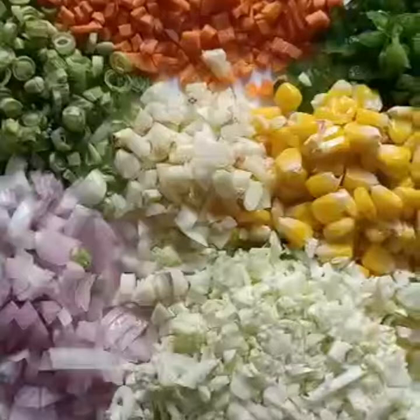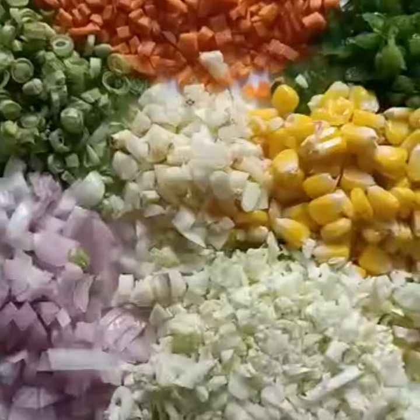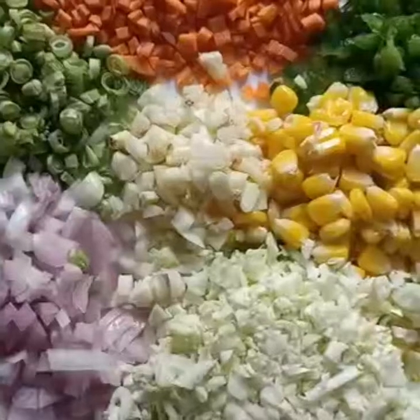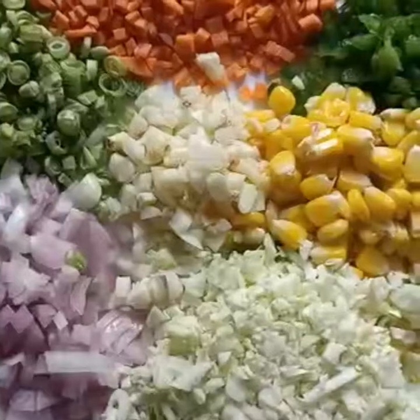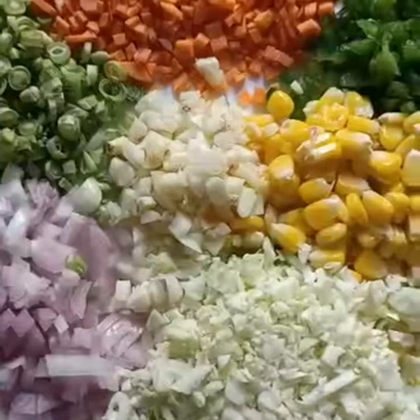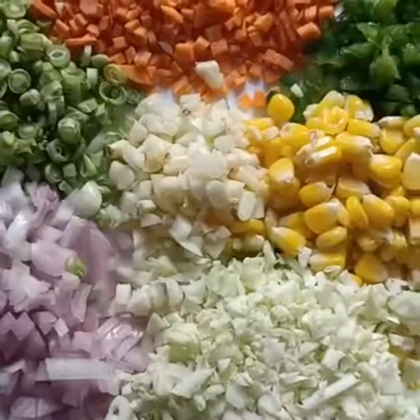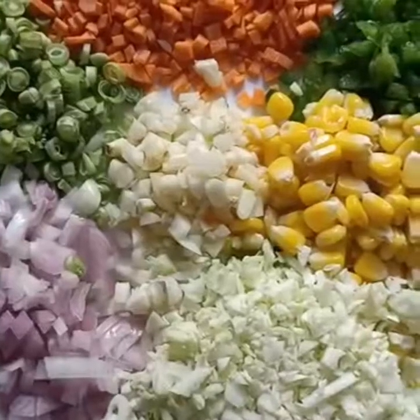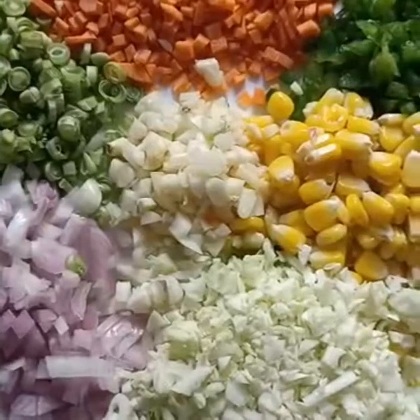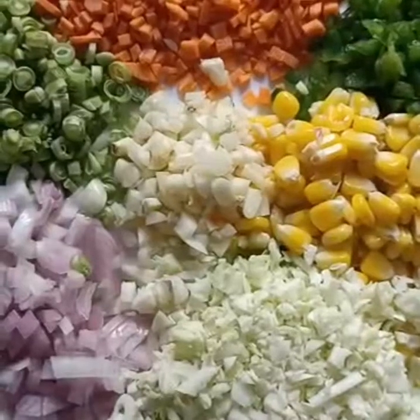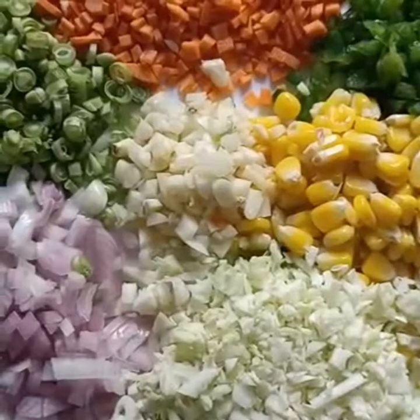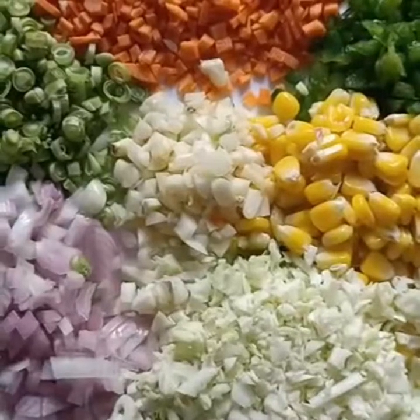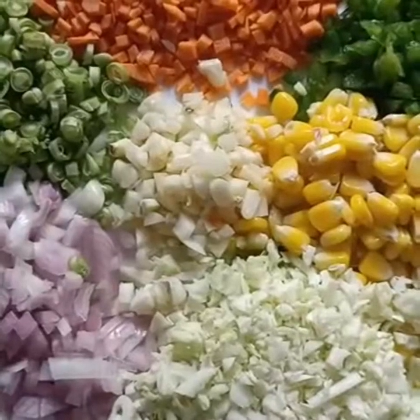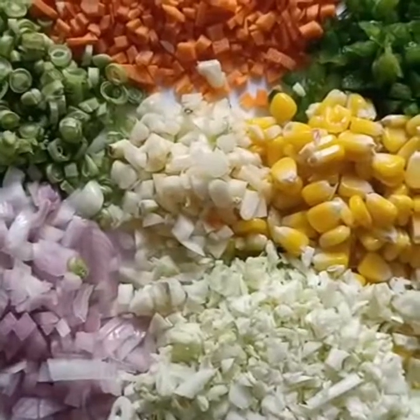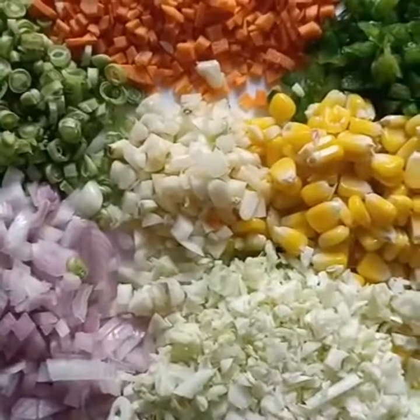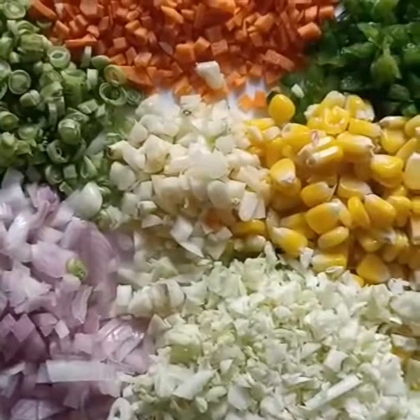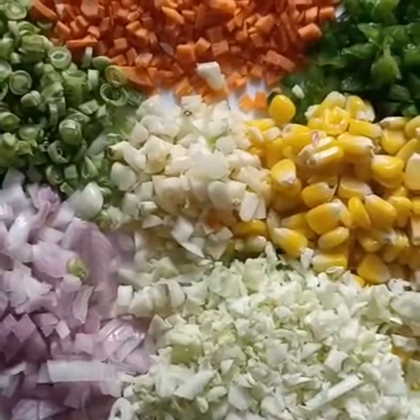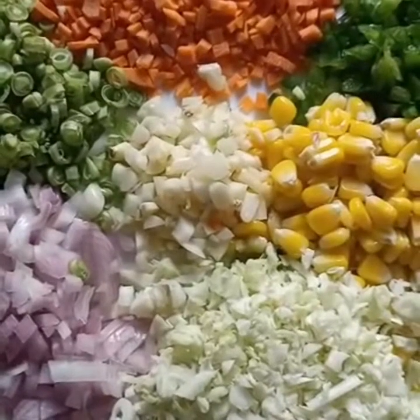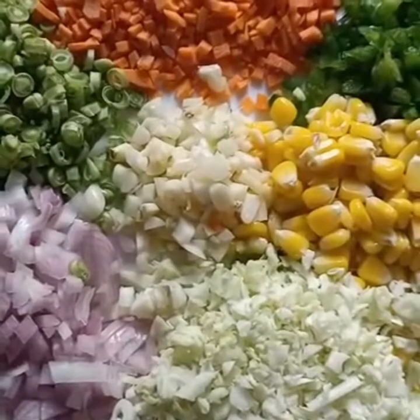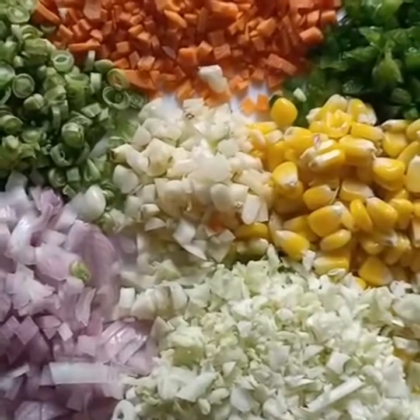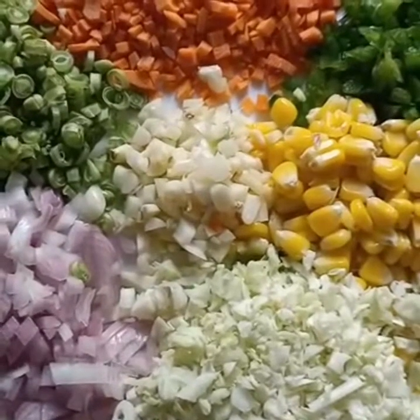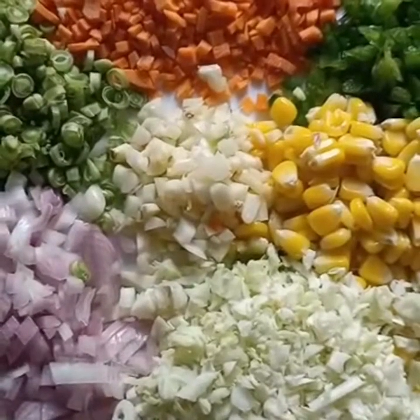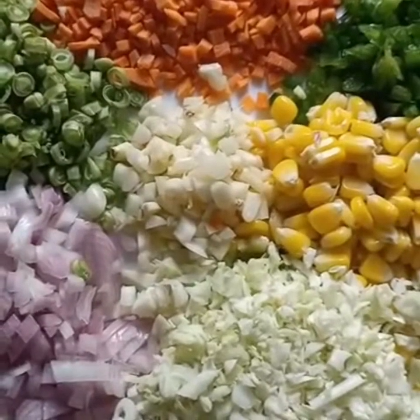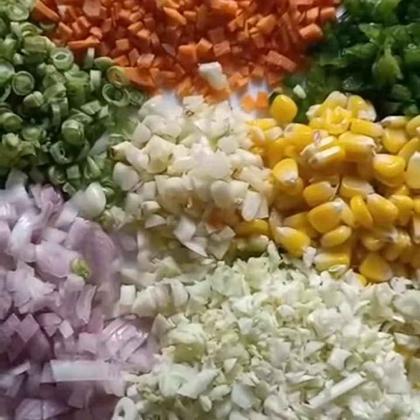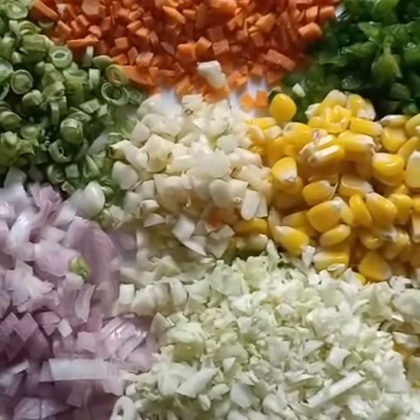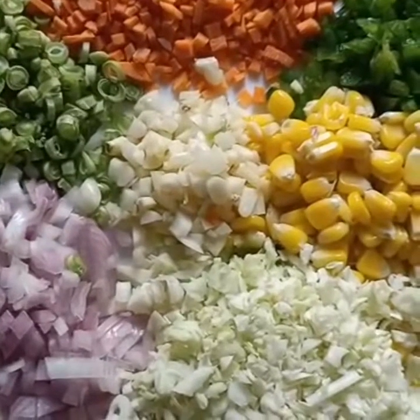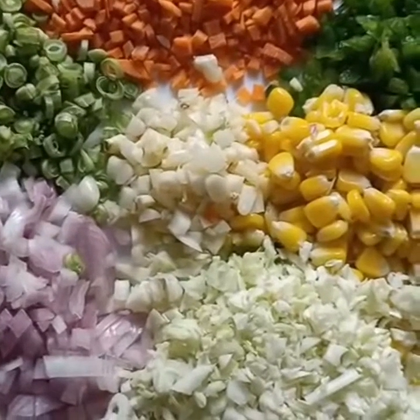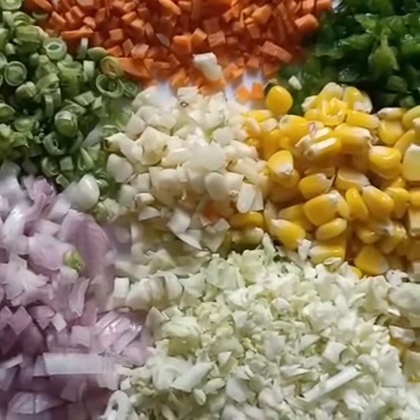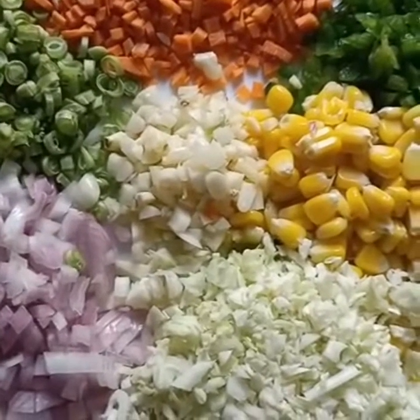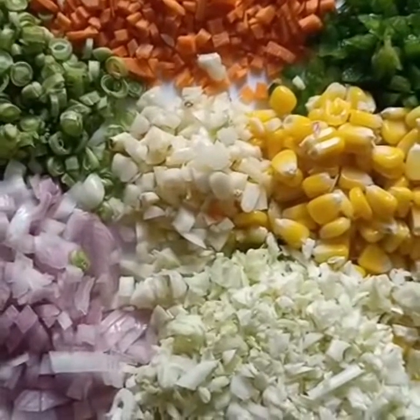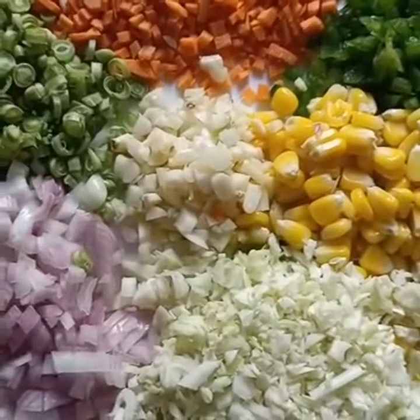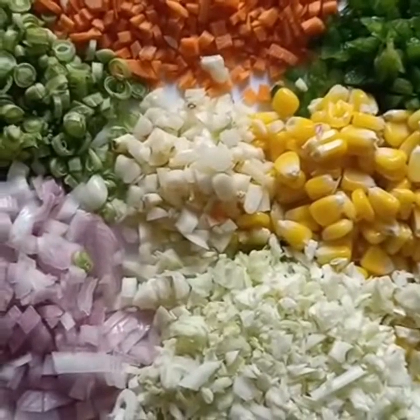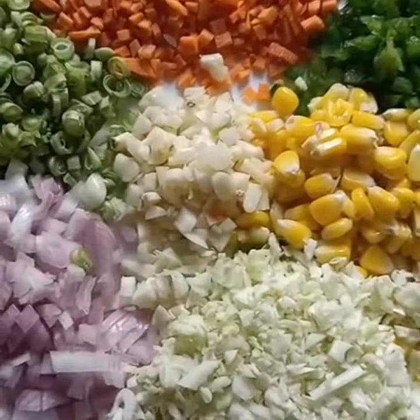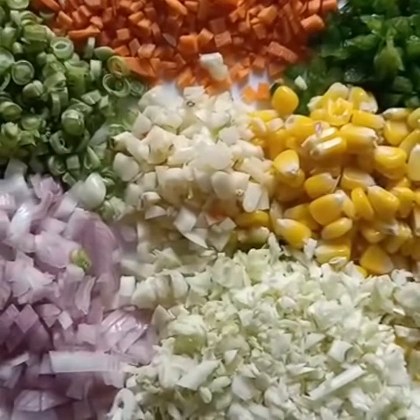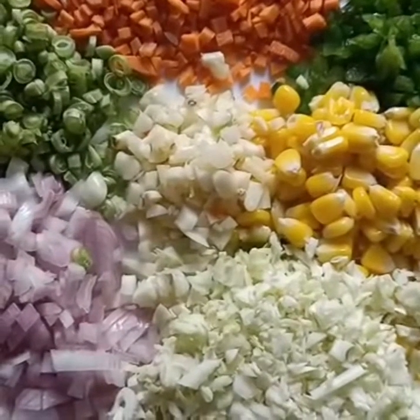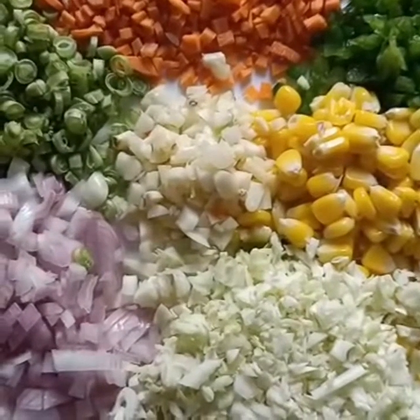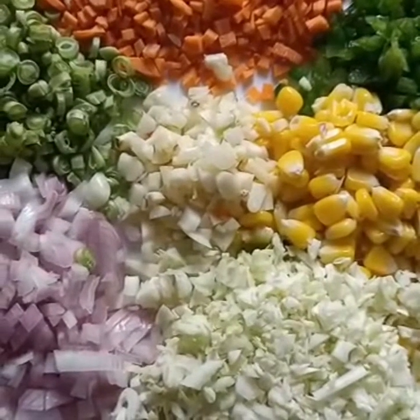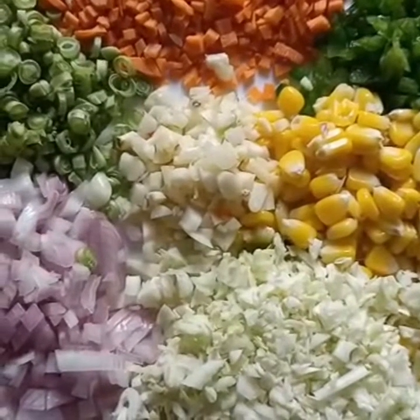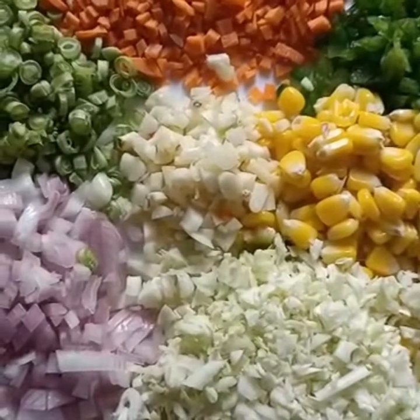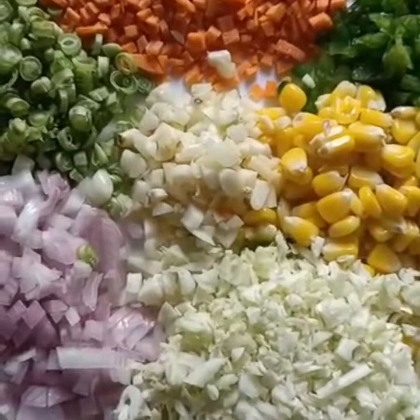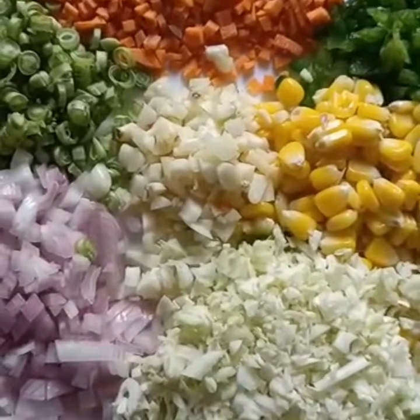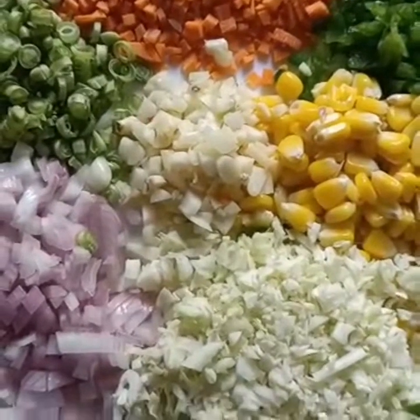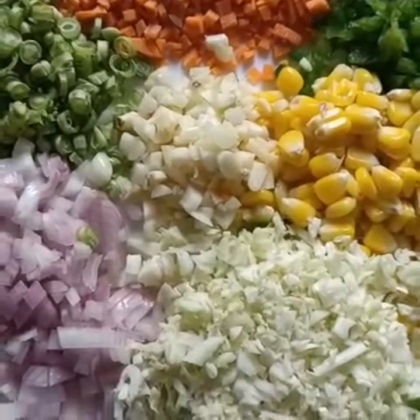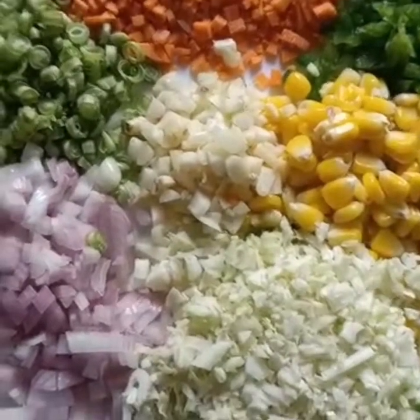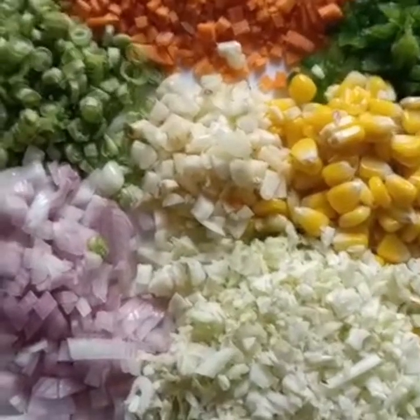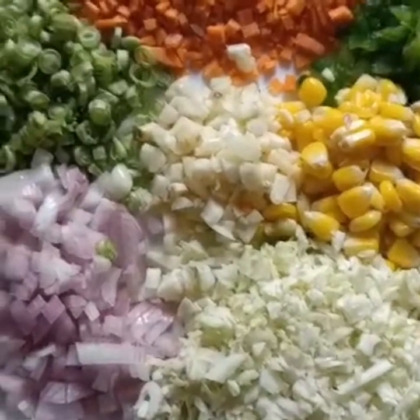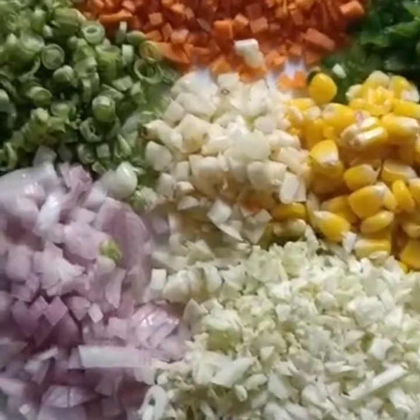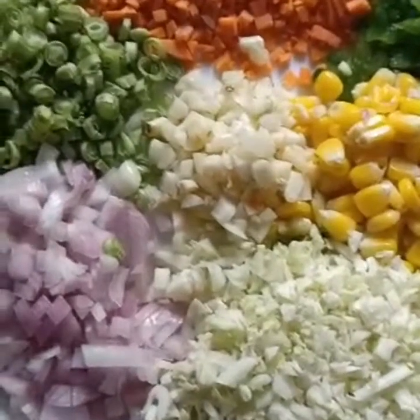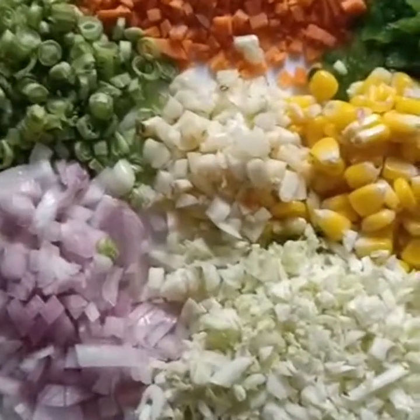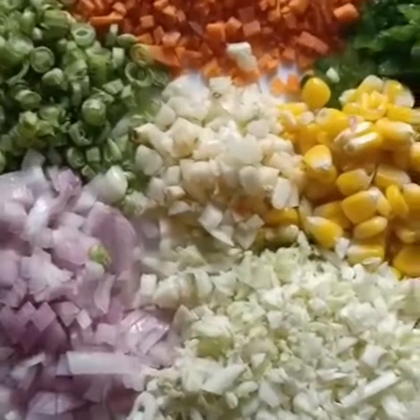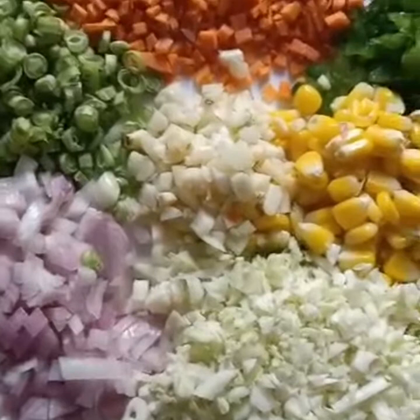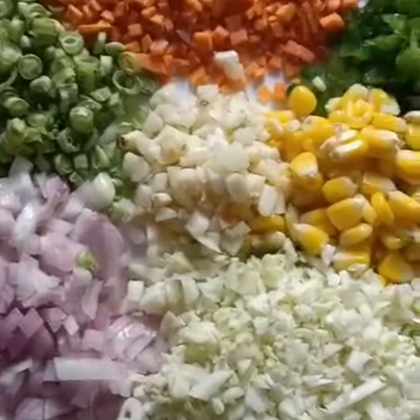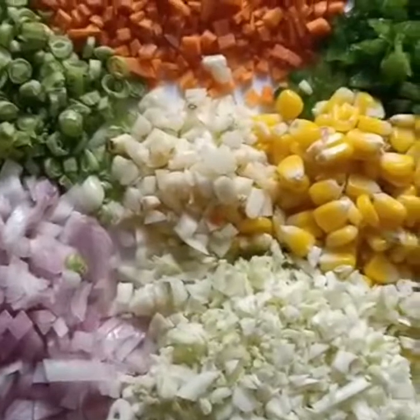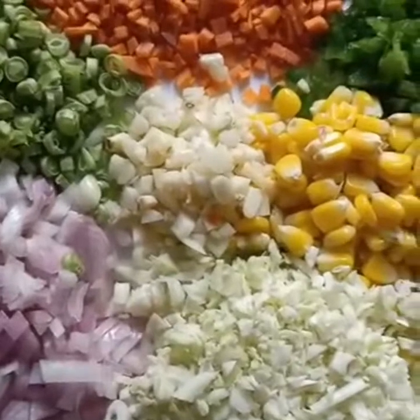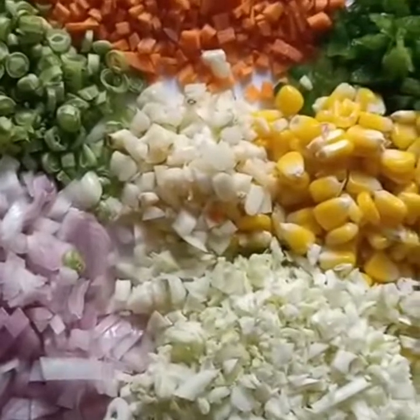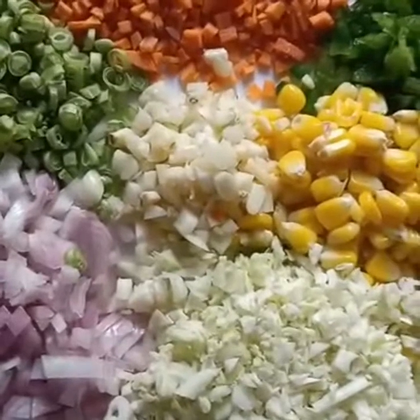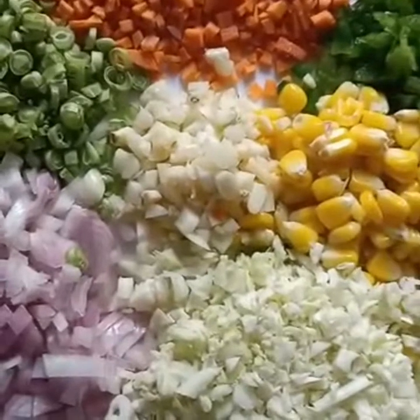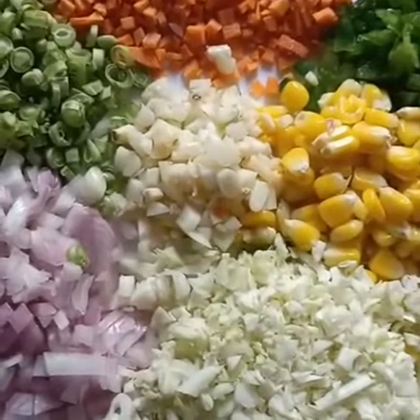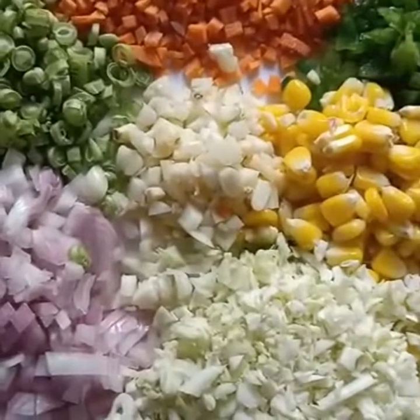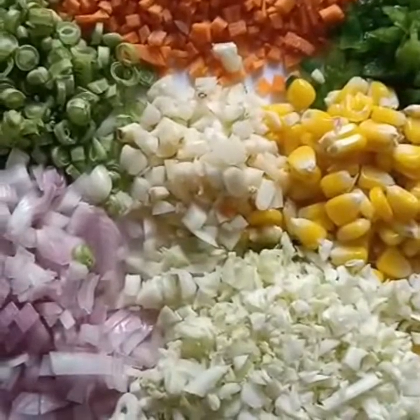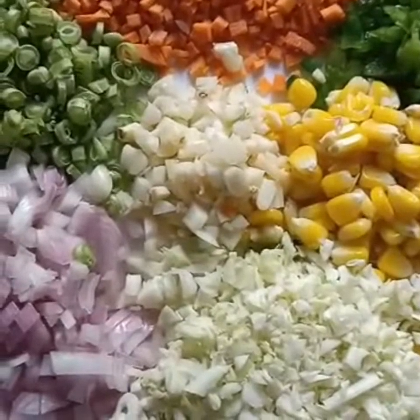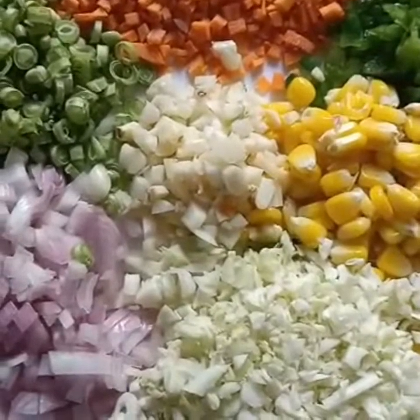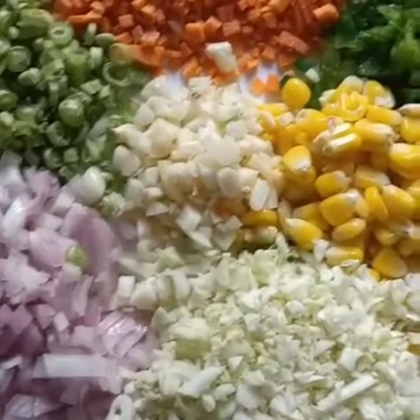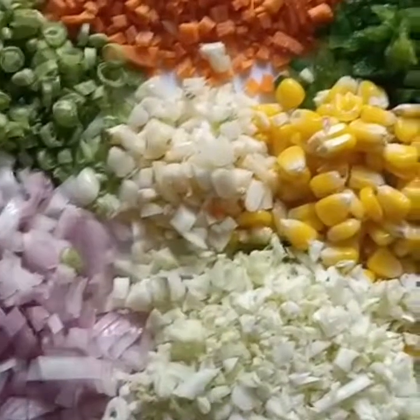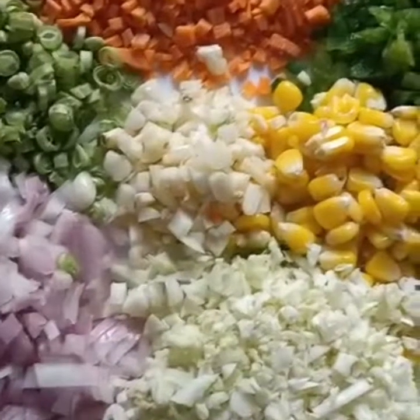Hello everyone, welcome back to Thrupti. This is a simple vegetable soup.